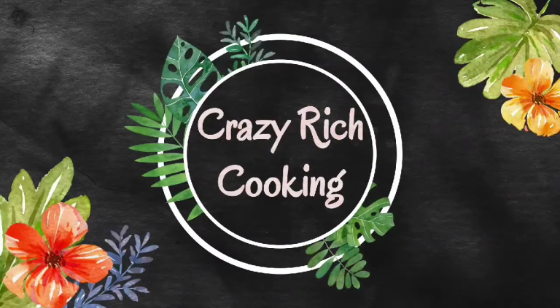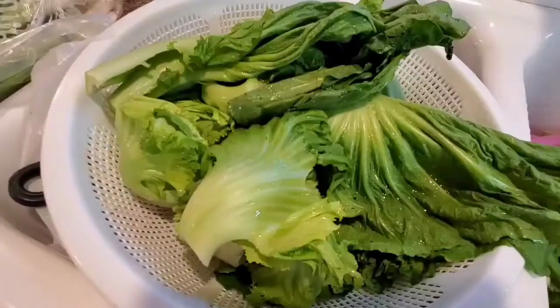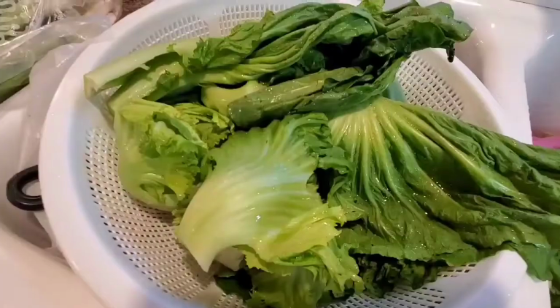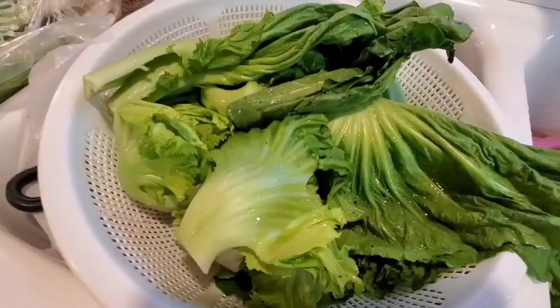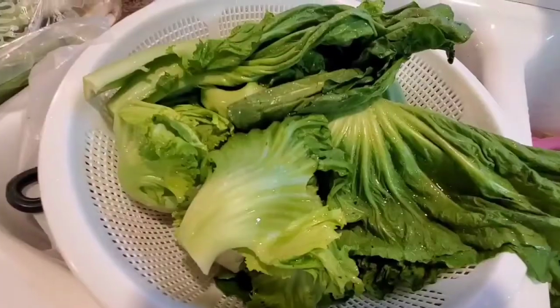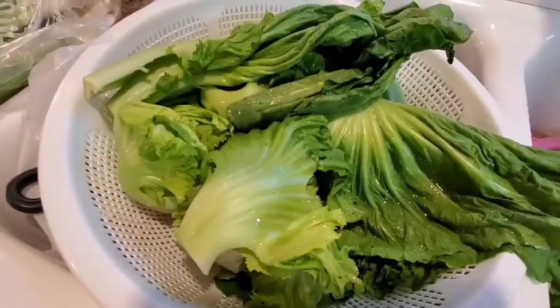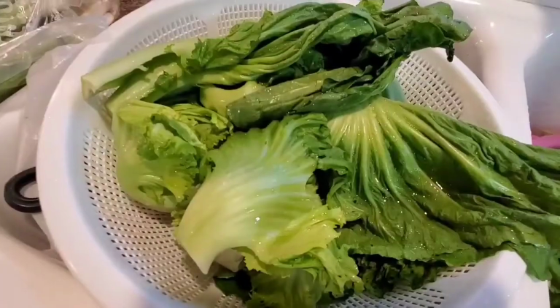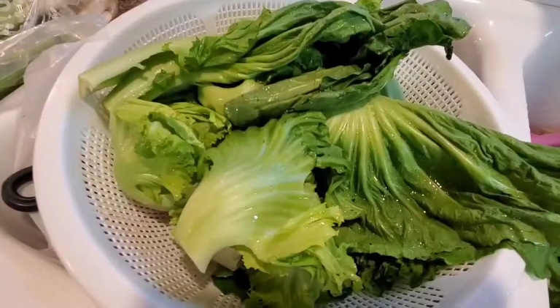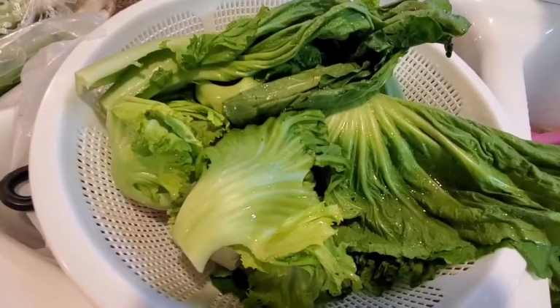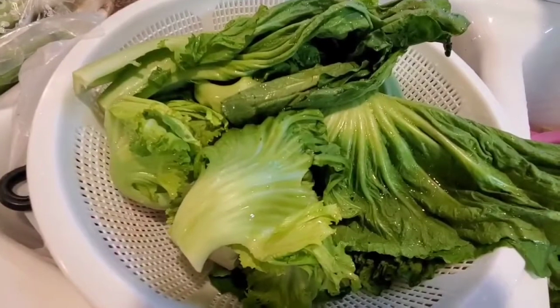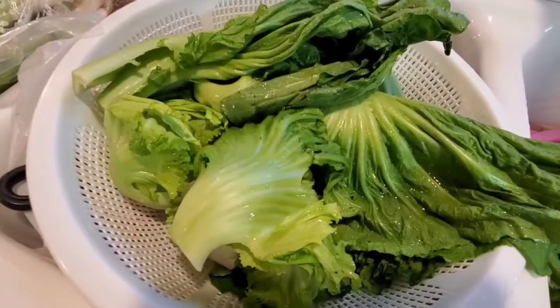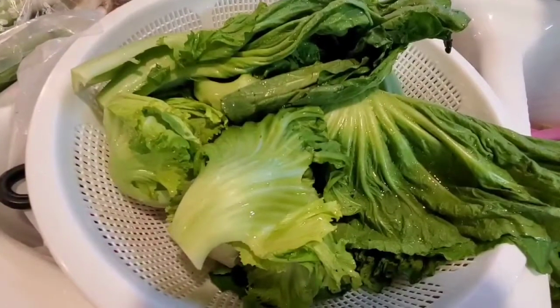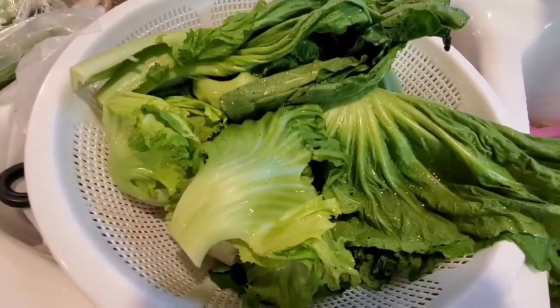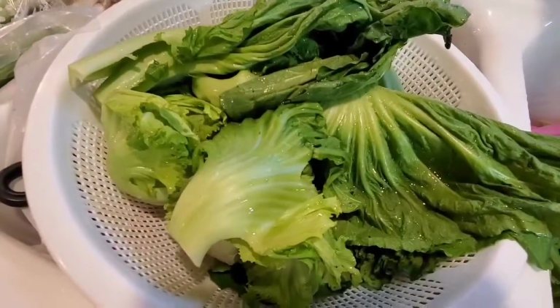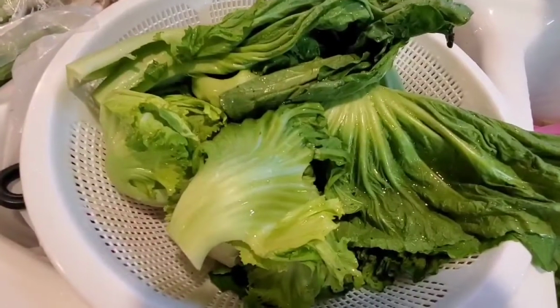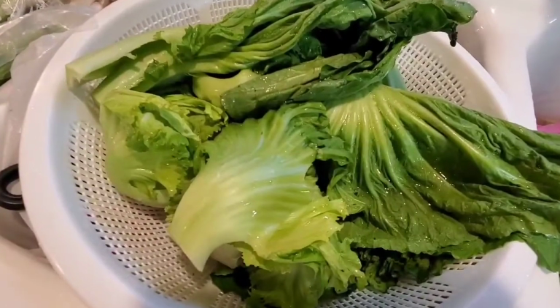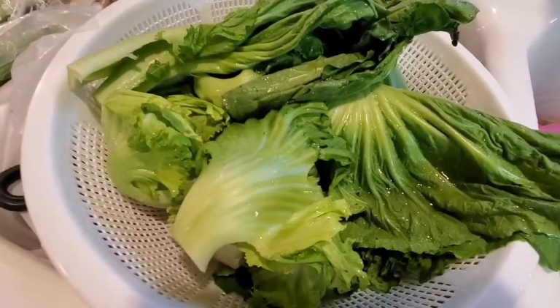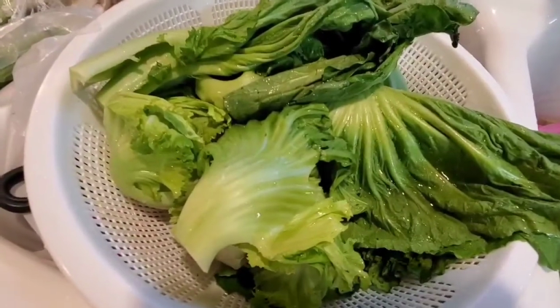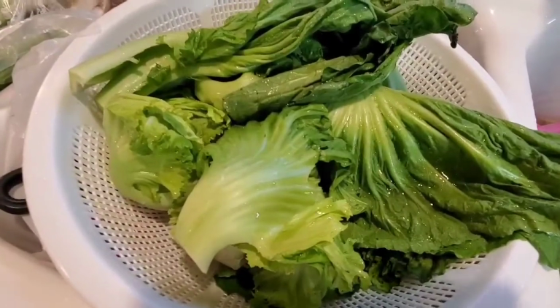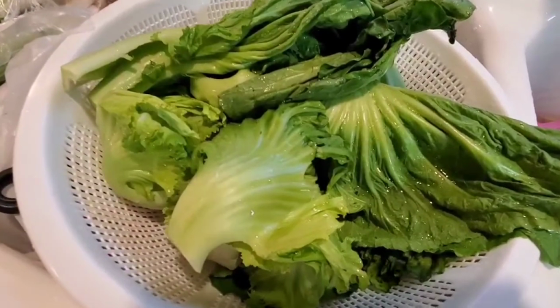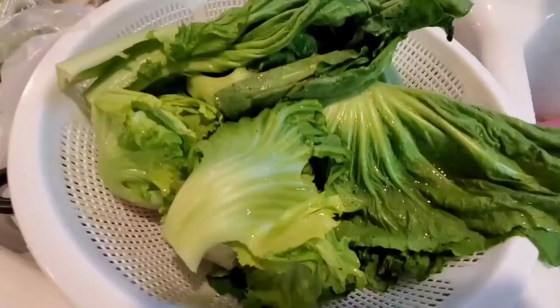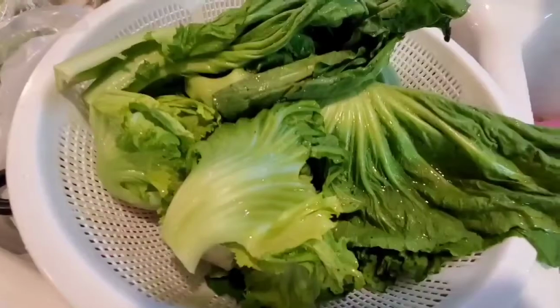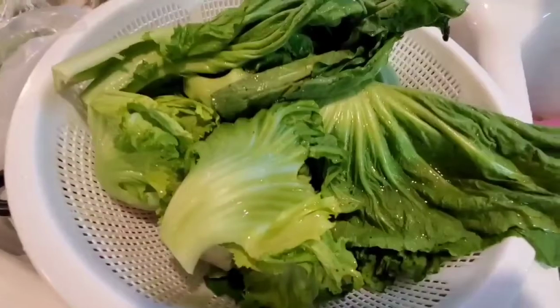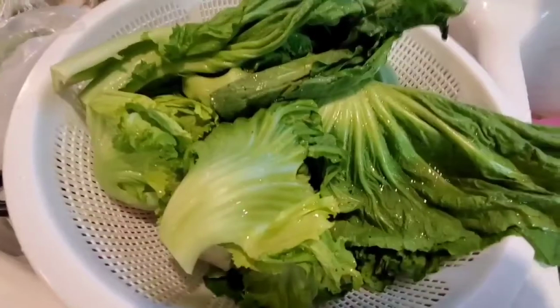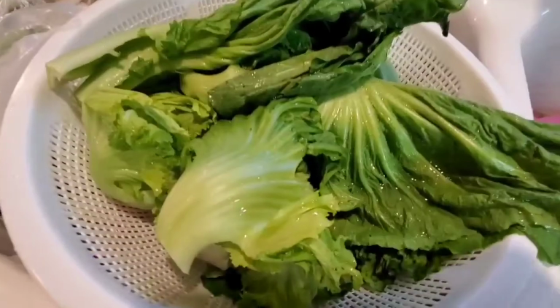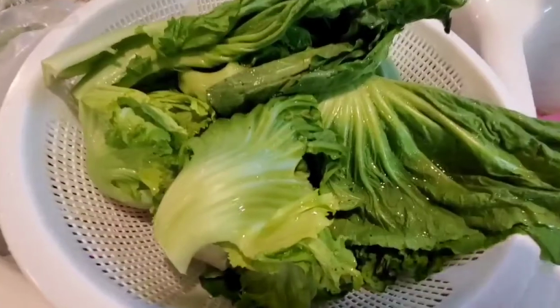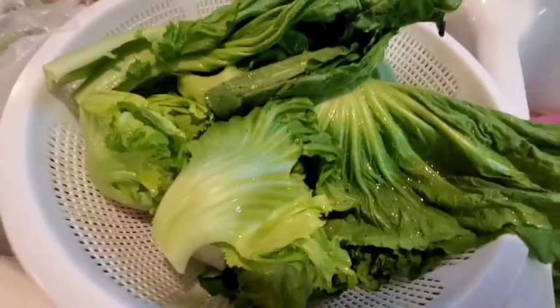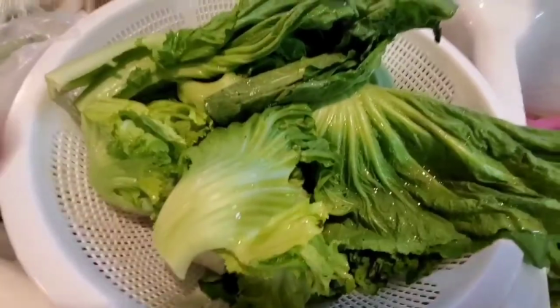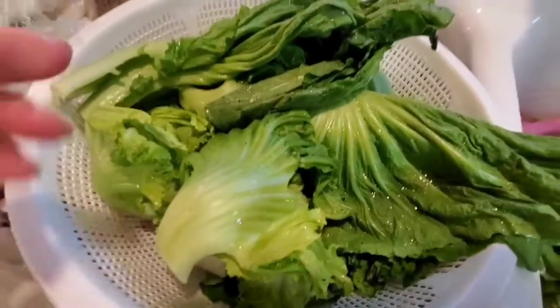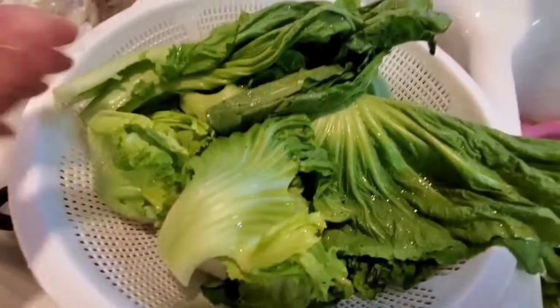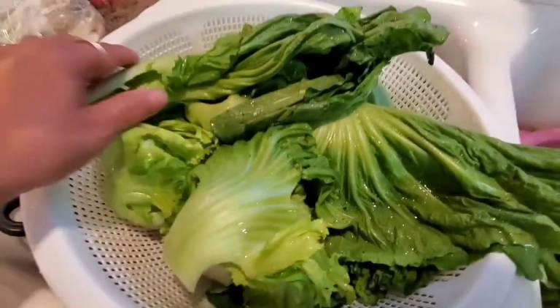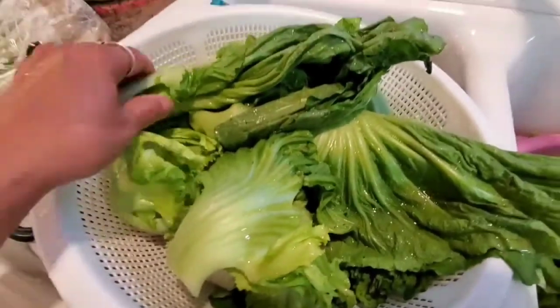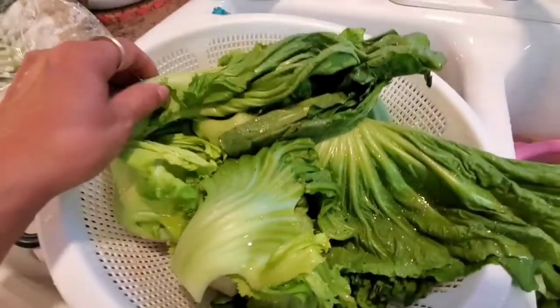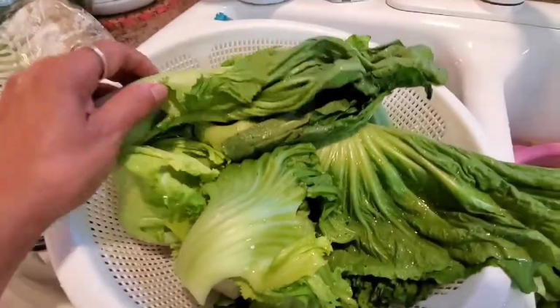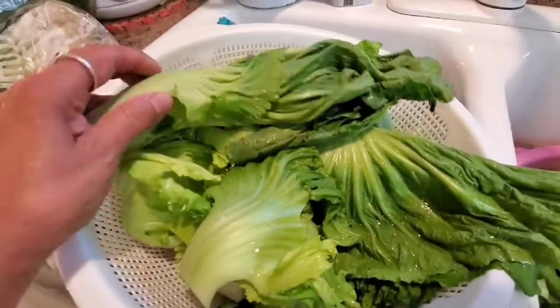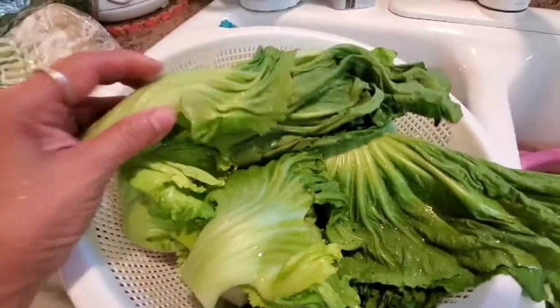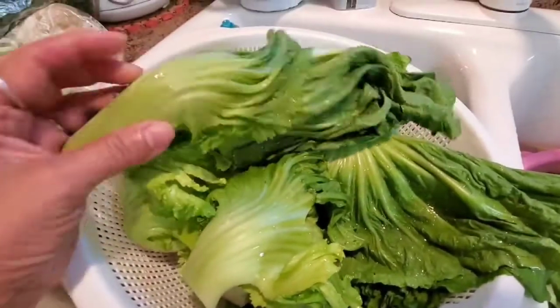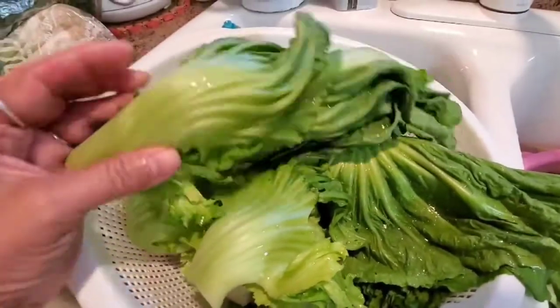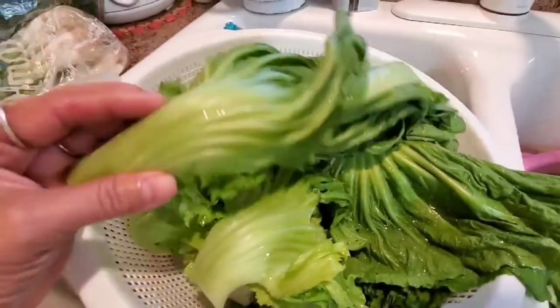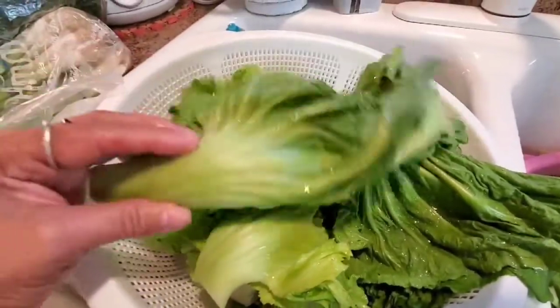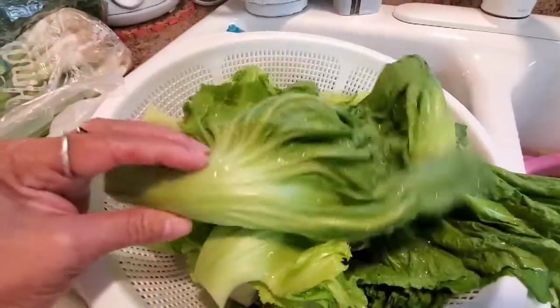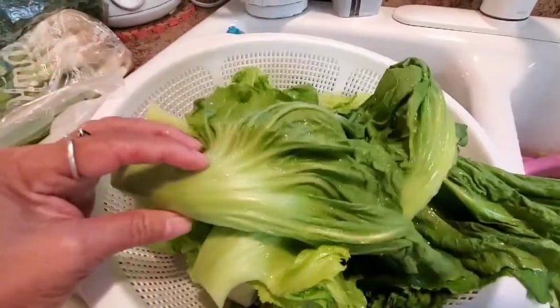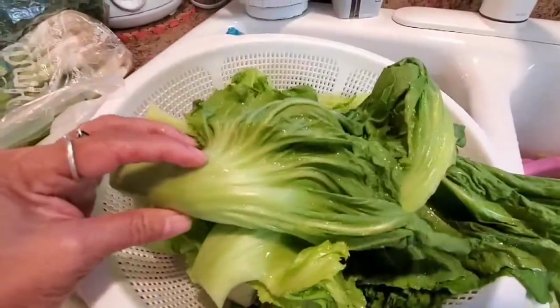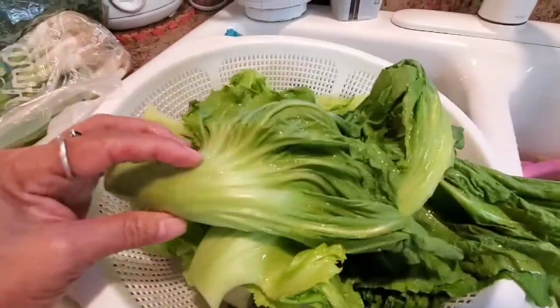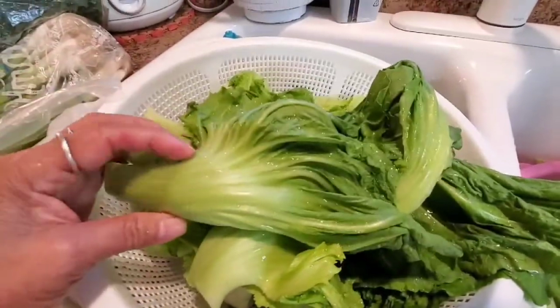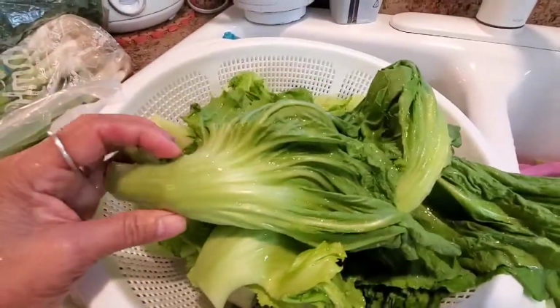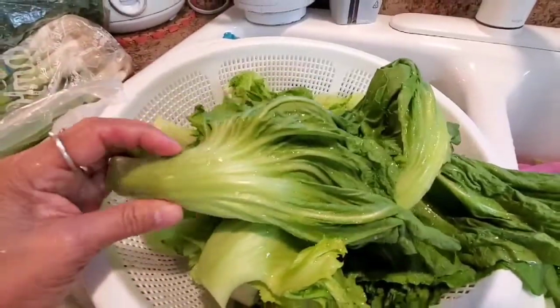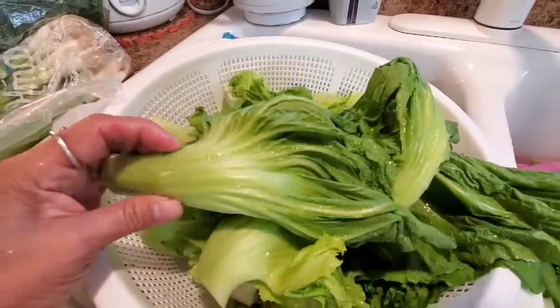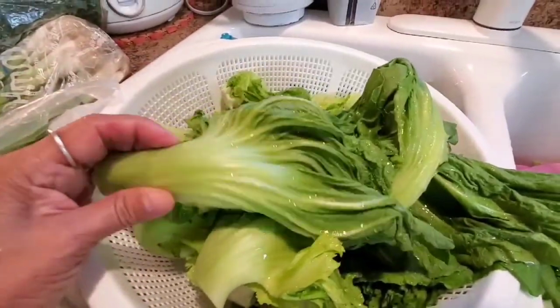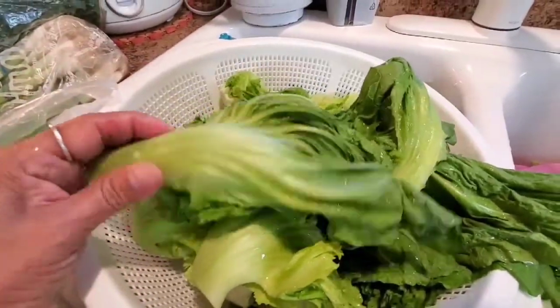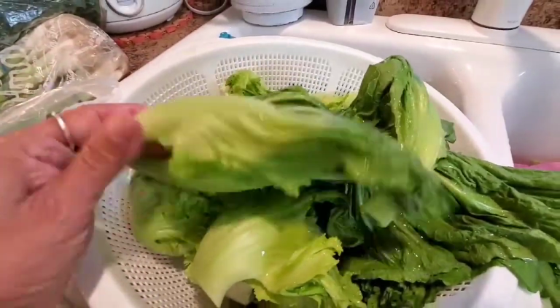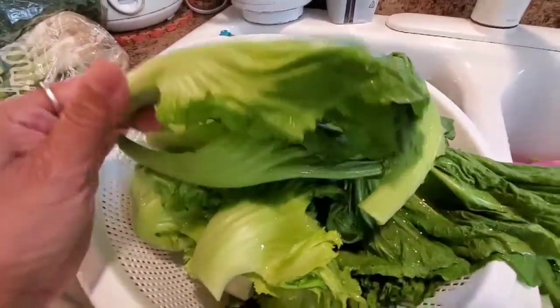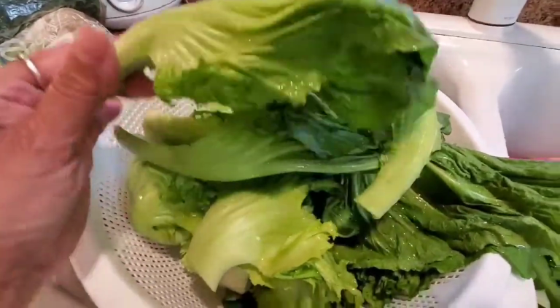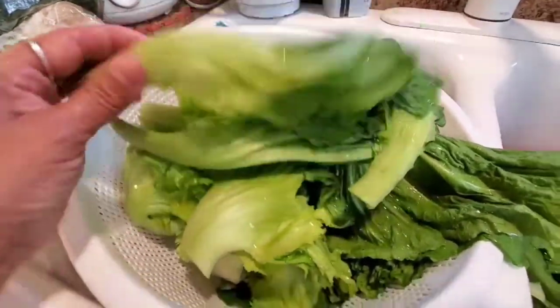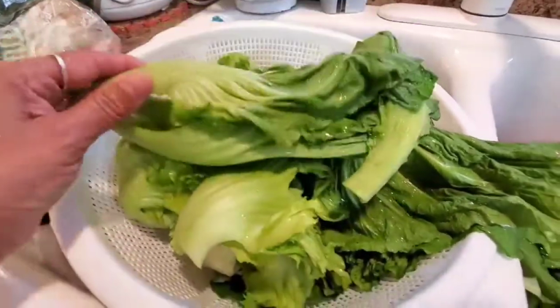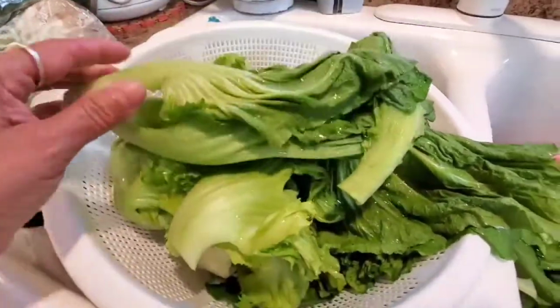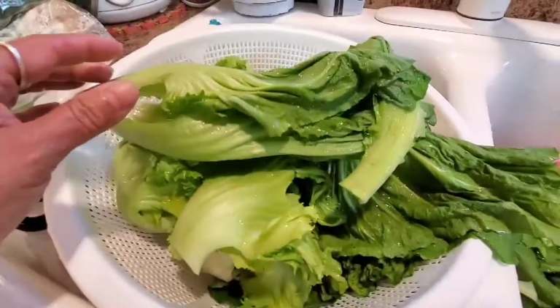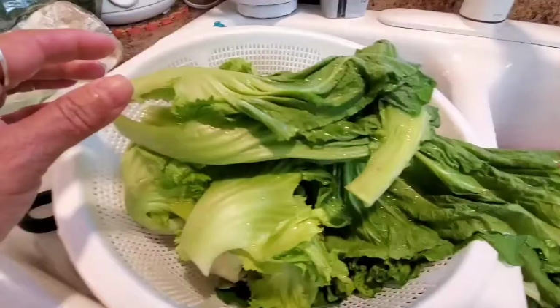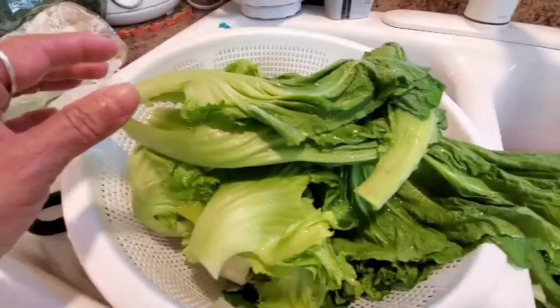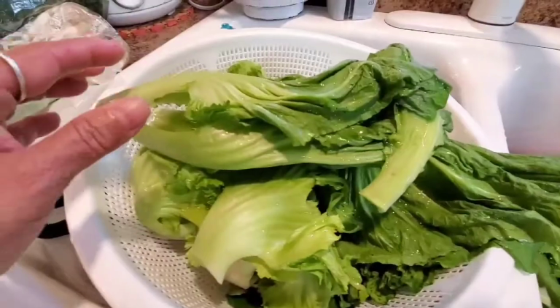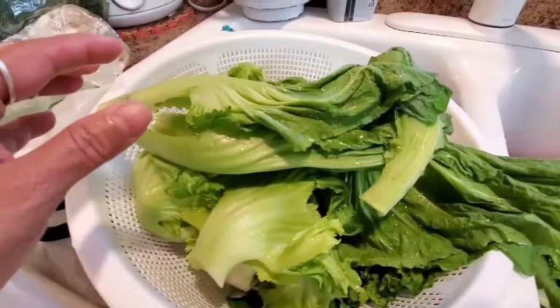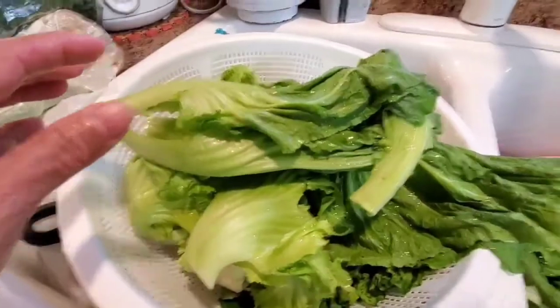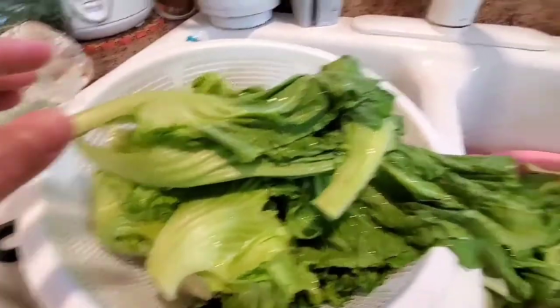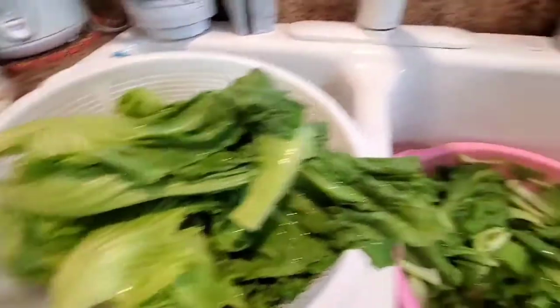Hello everyone, welcome to my channel. I got an Asian color green. I'm gonna make pickle — I'm so young with pickle.